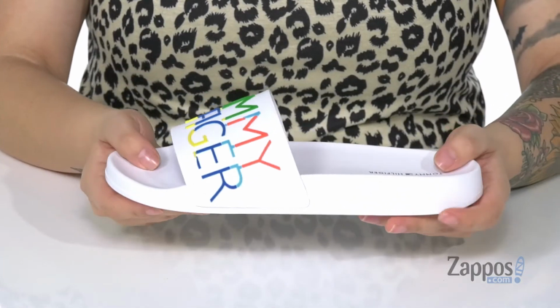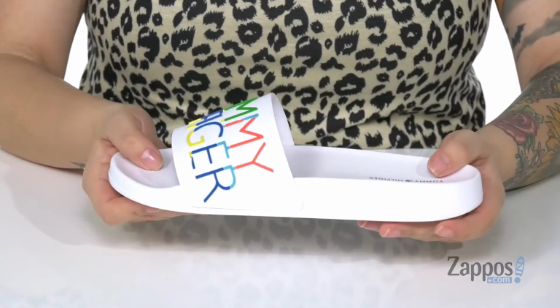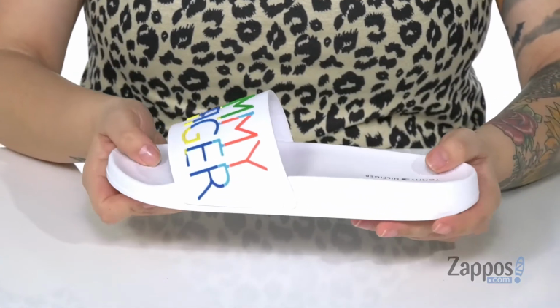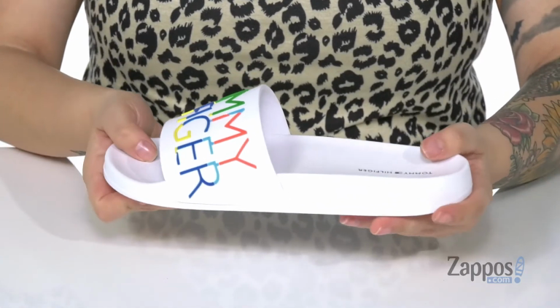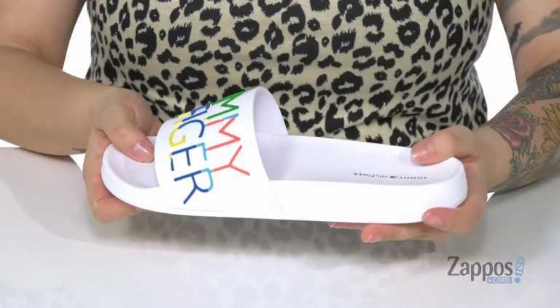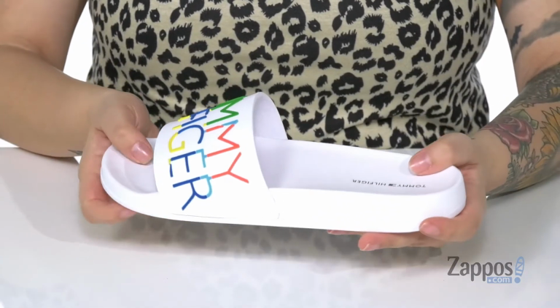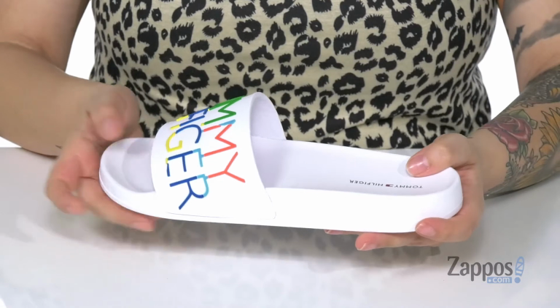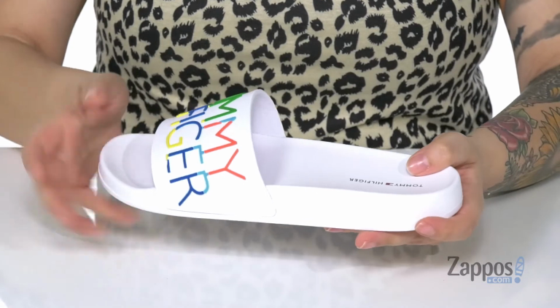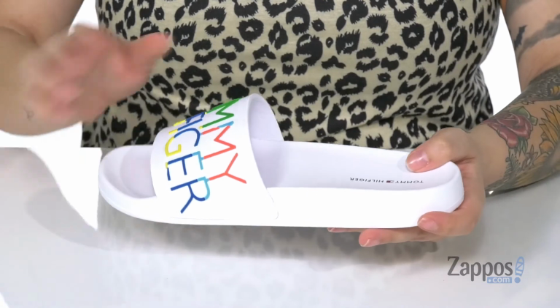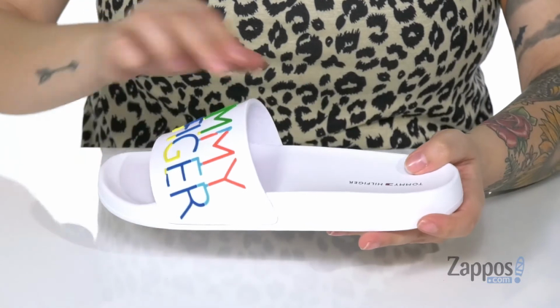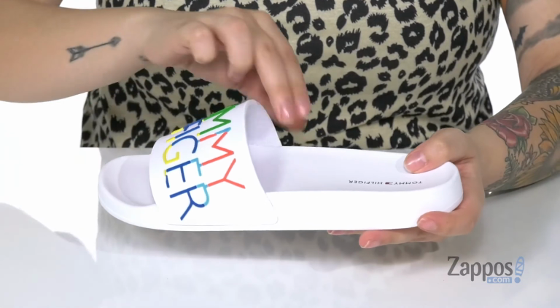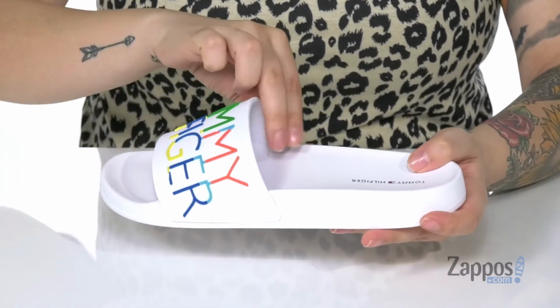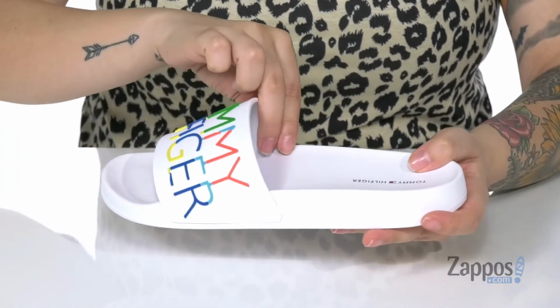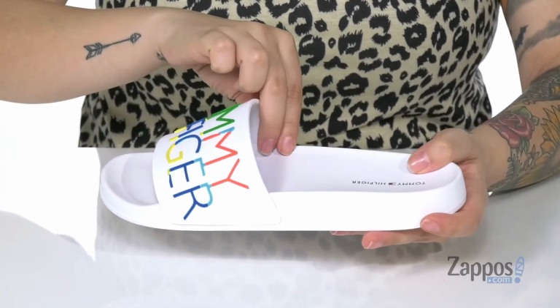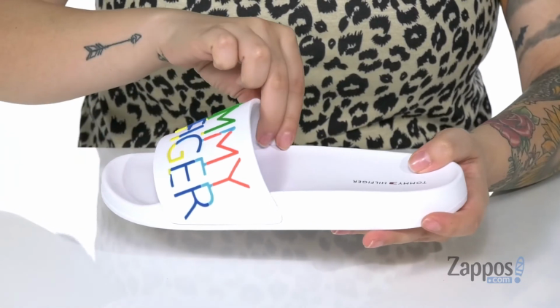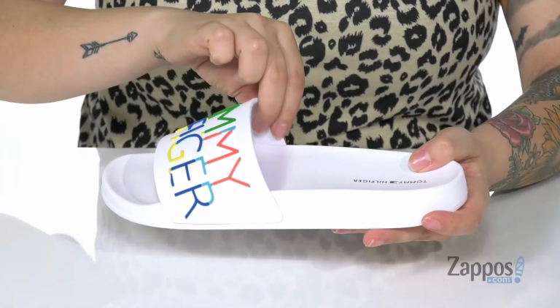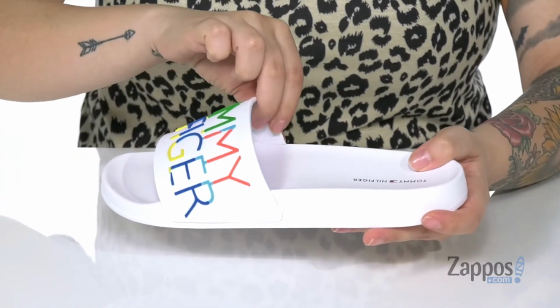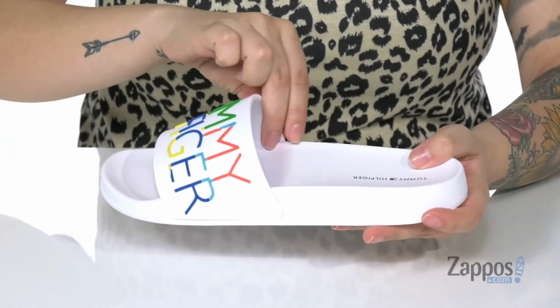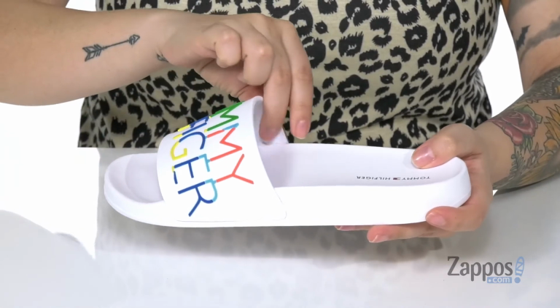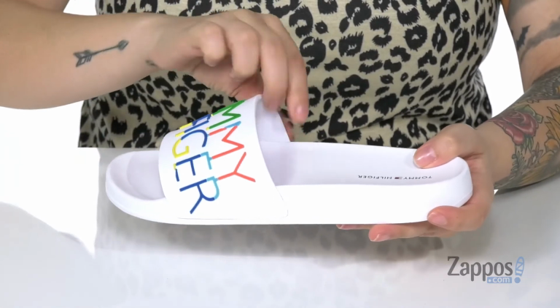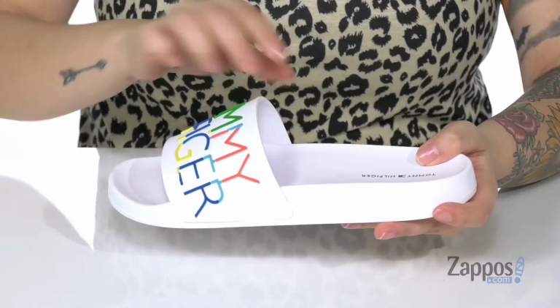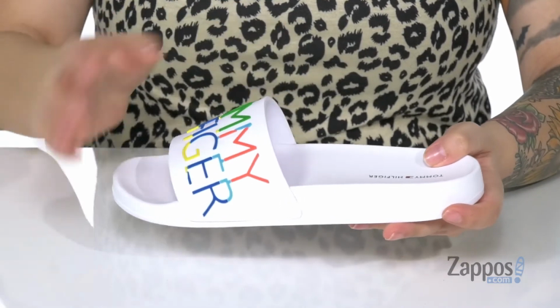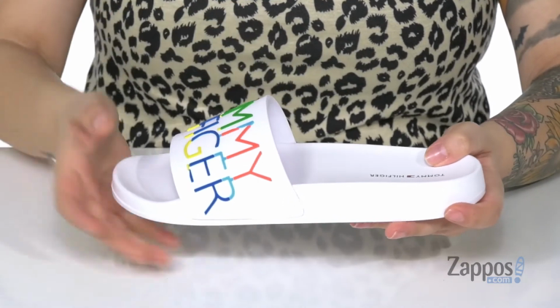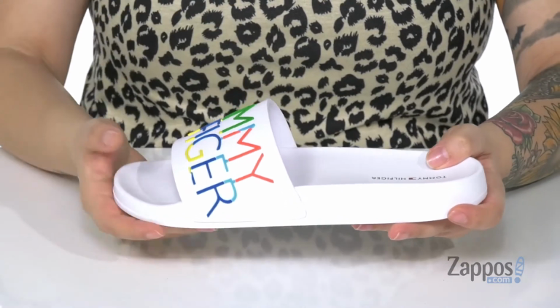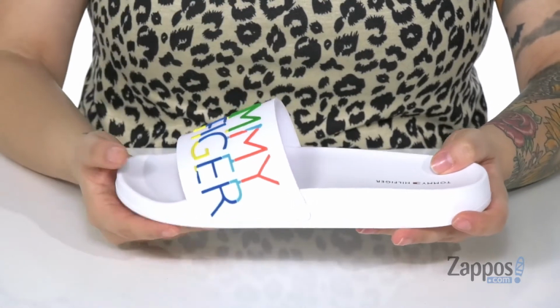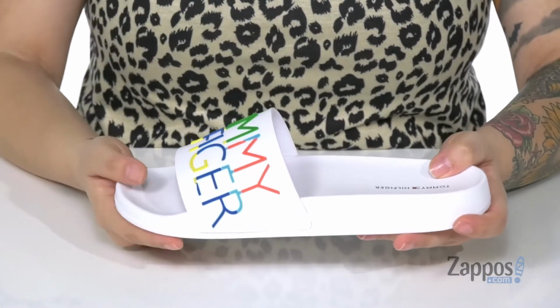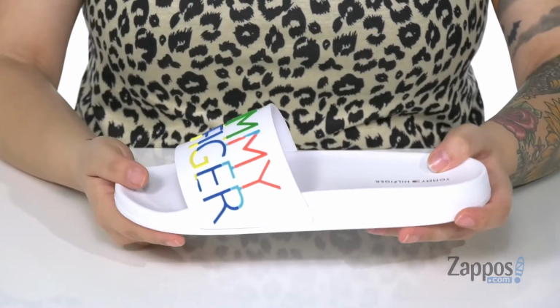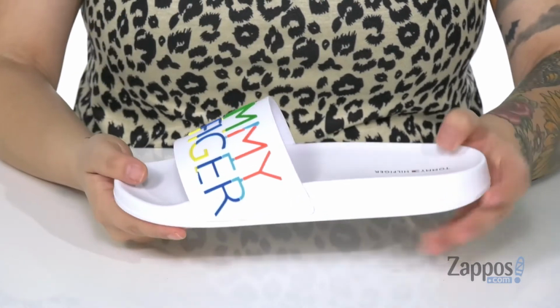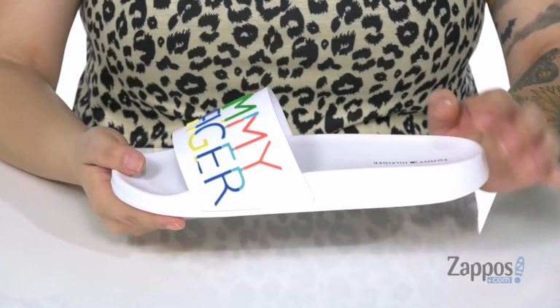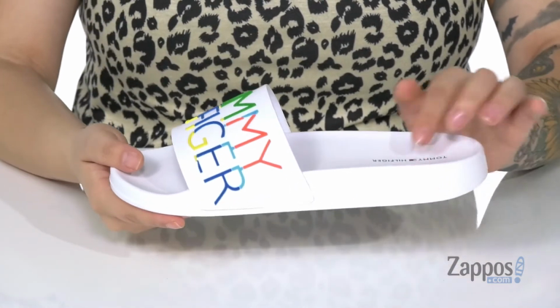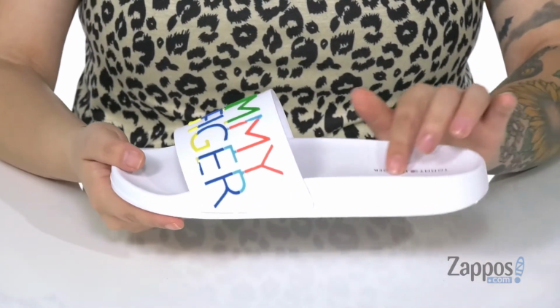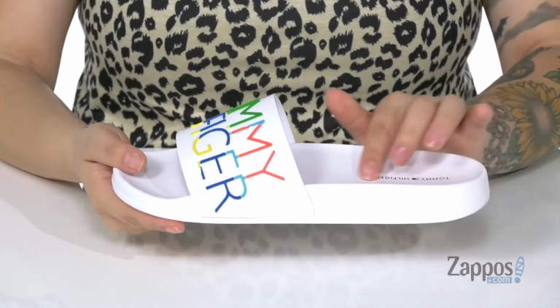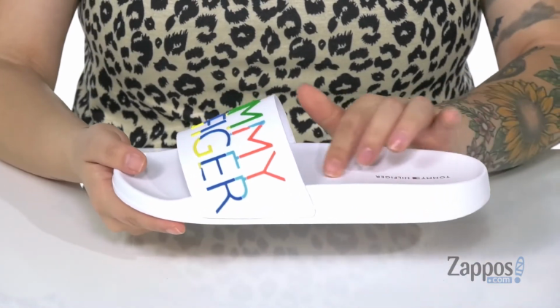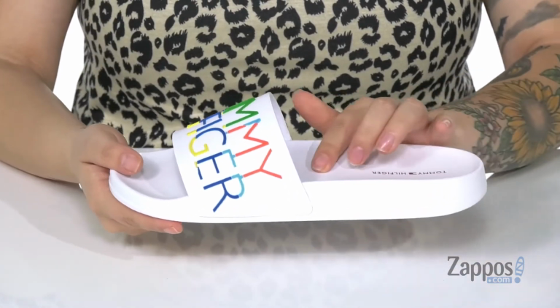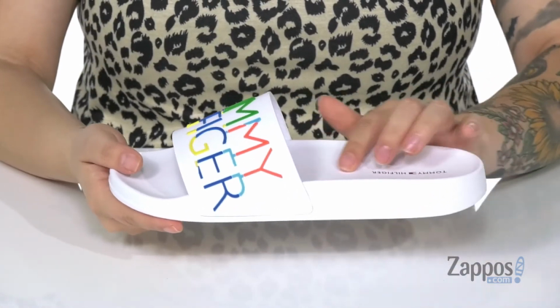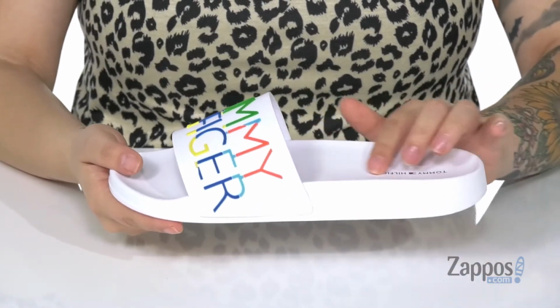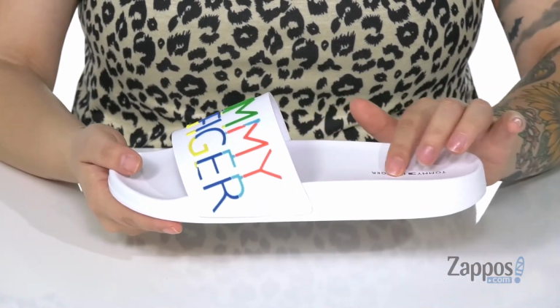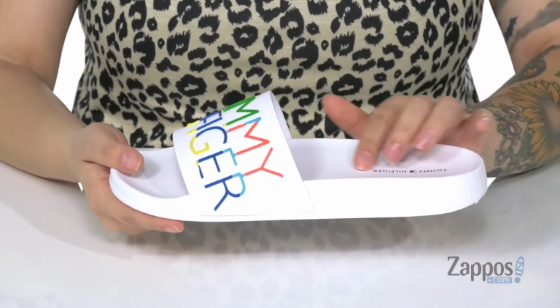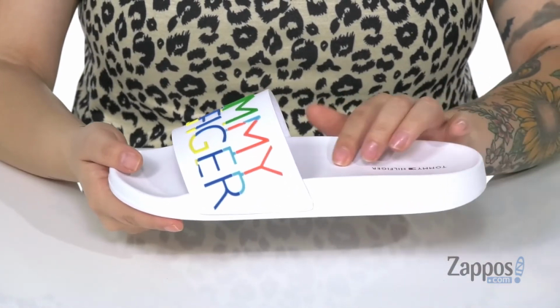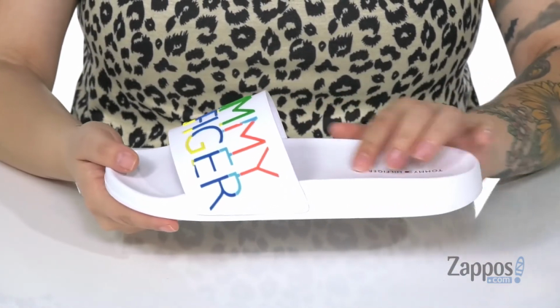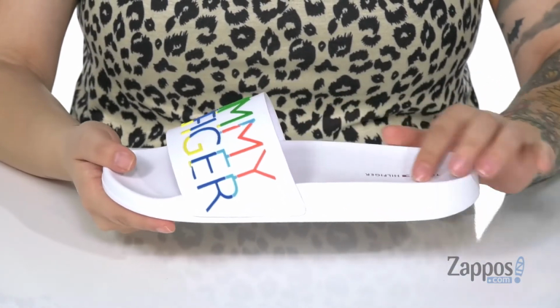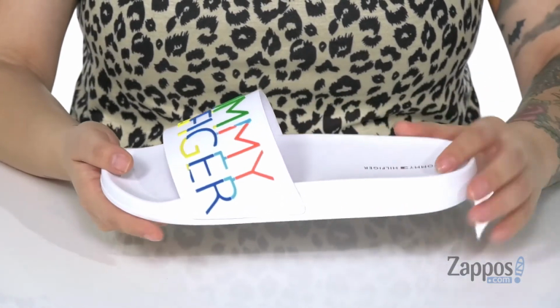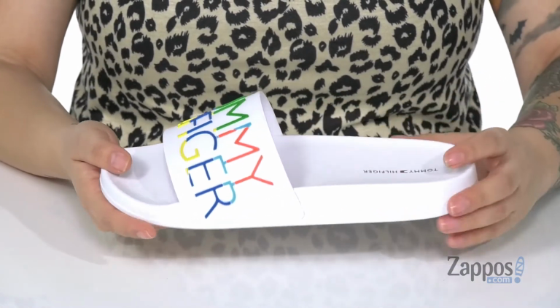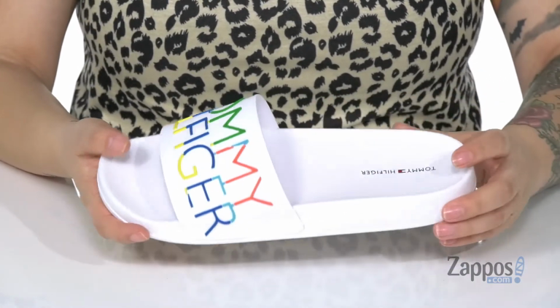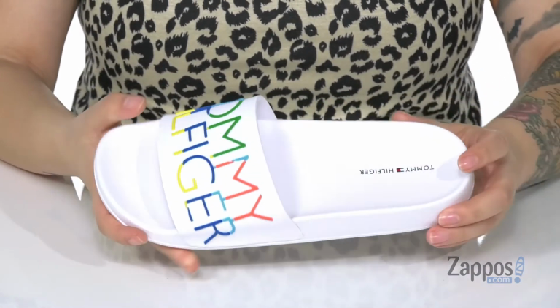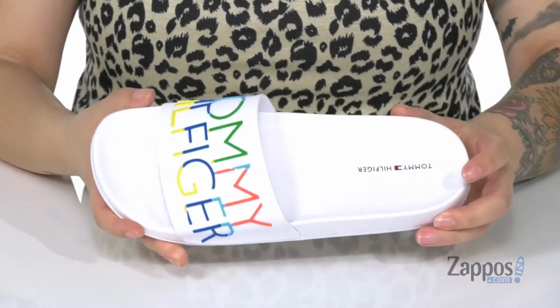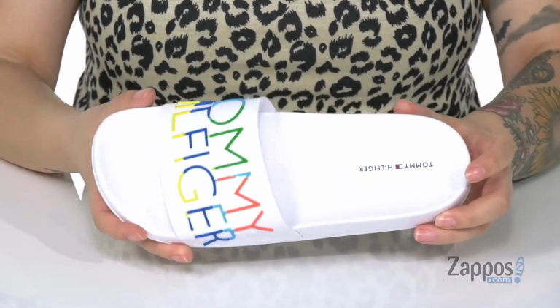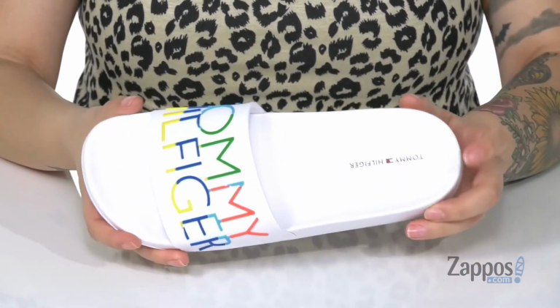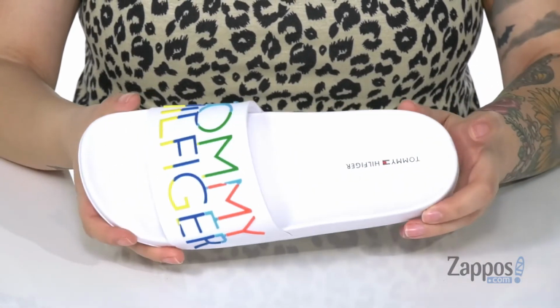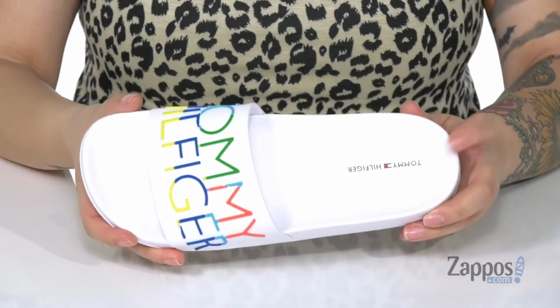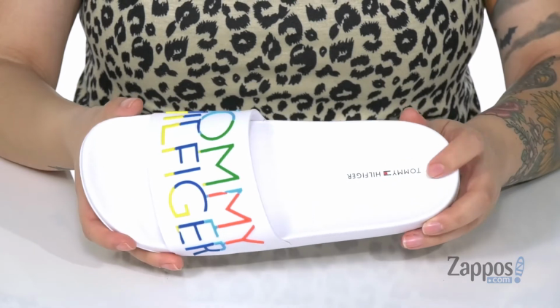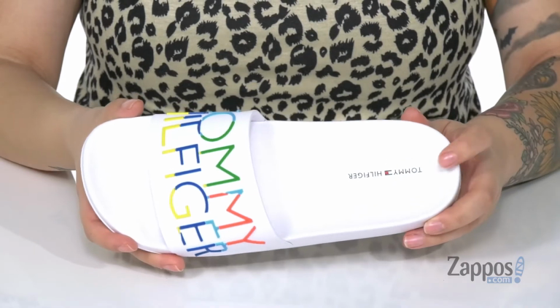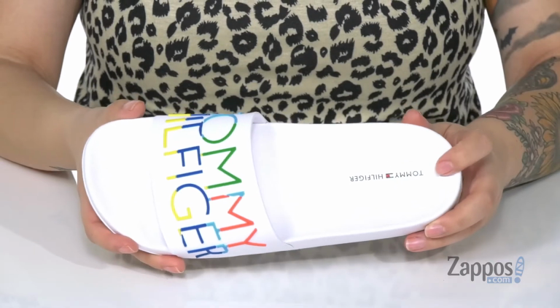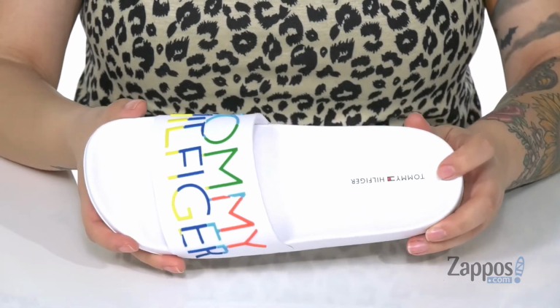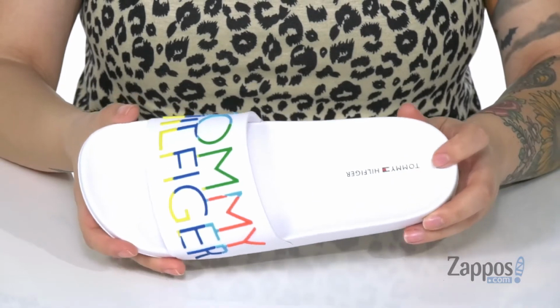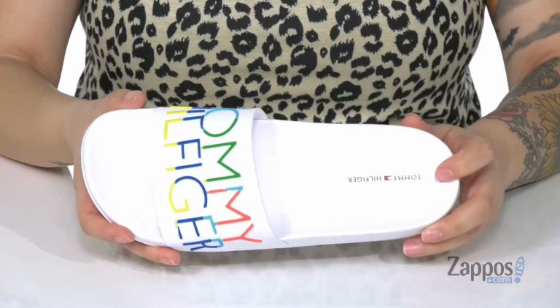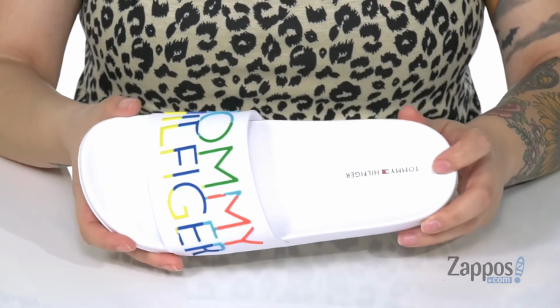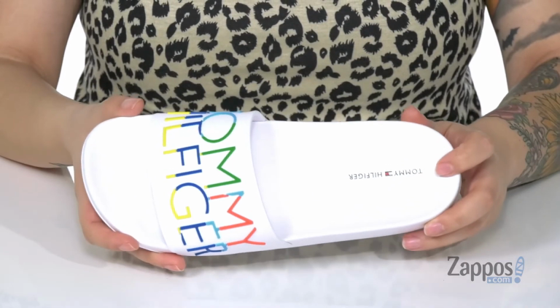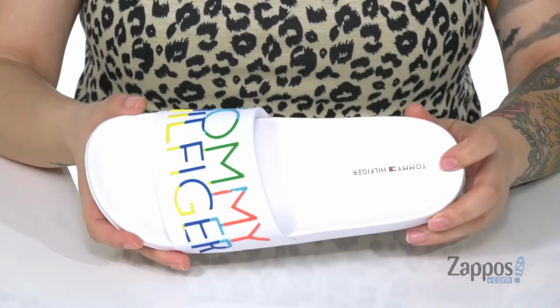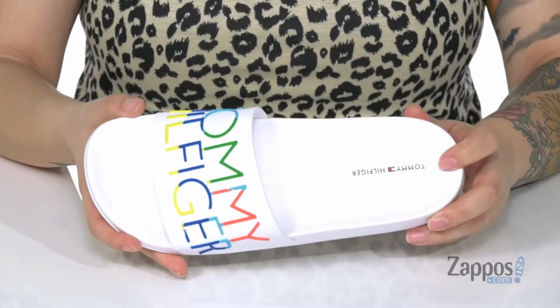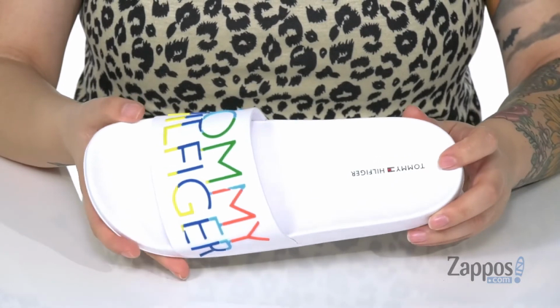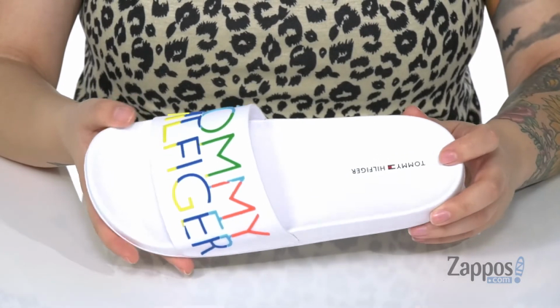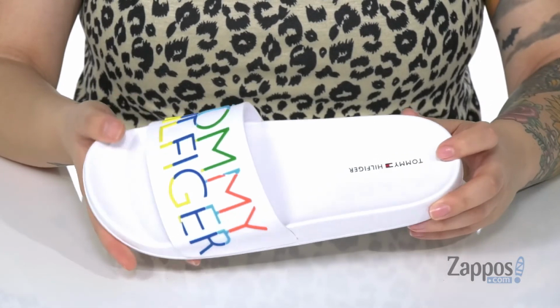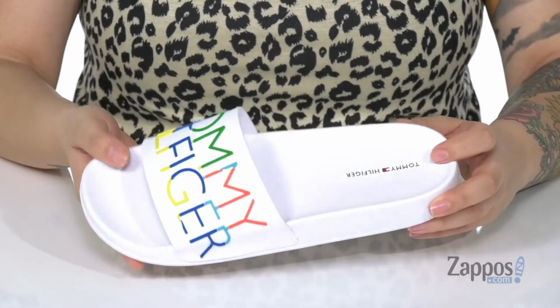That inner lining is synthetic and the footbed has a smooth finish to it, with that Tommy Hilfiger logo at the heel.